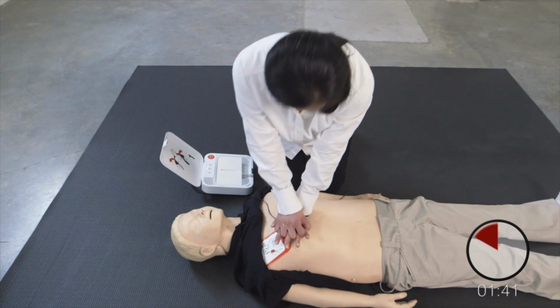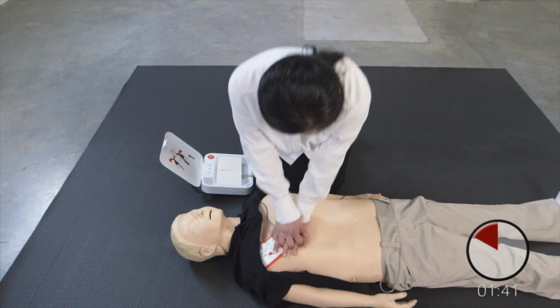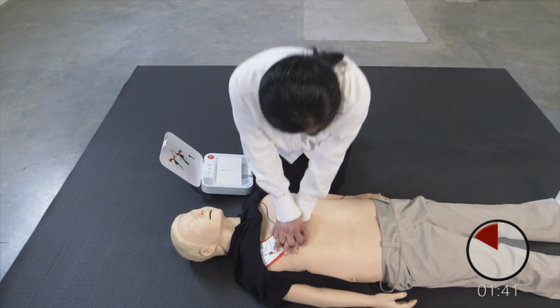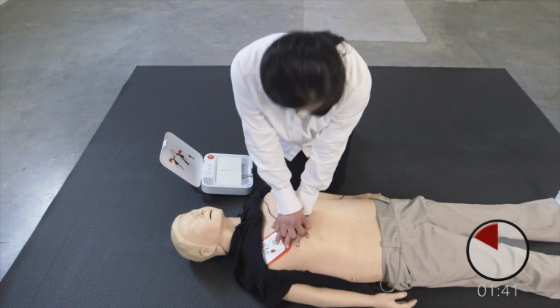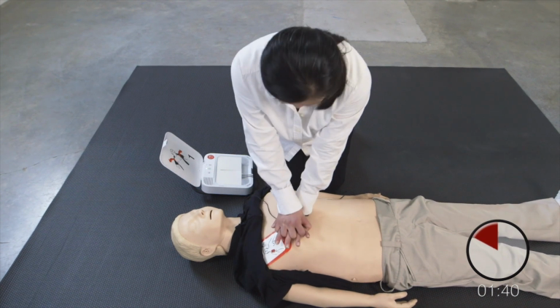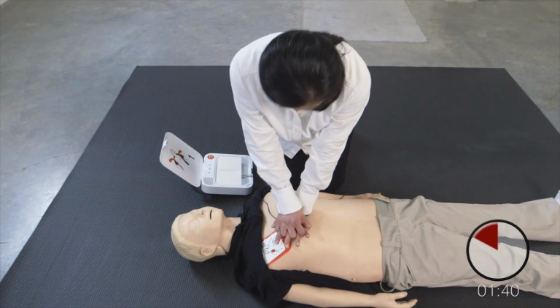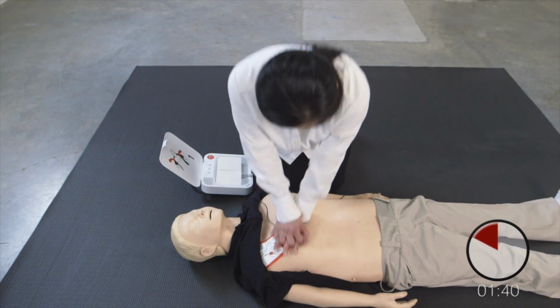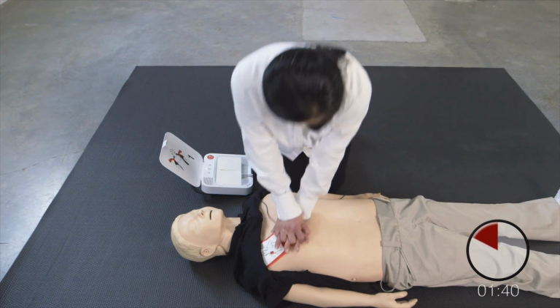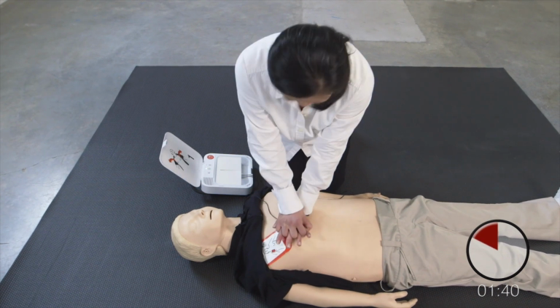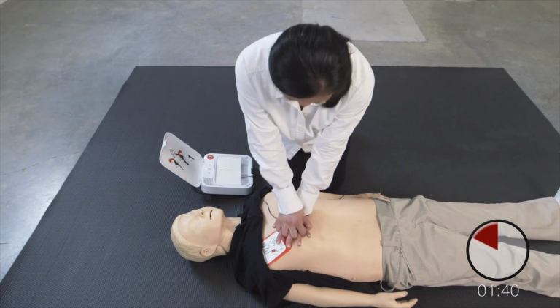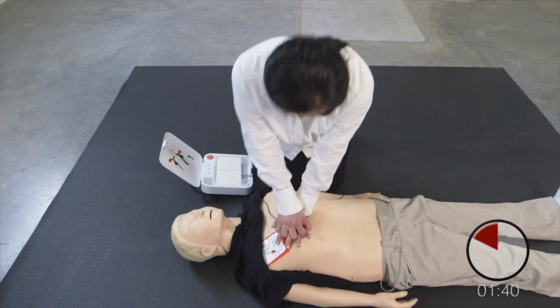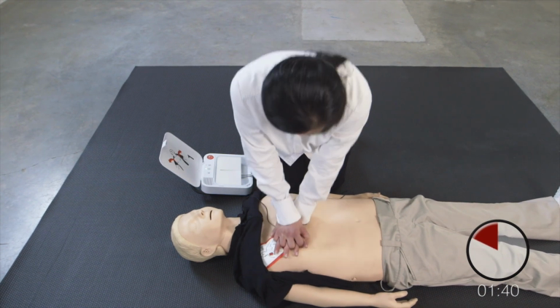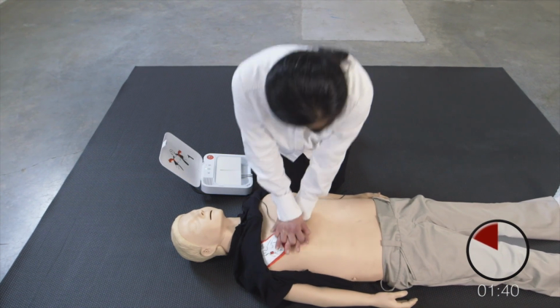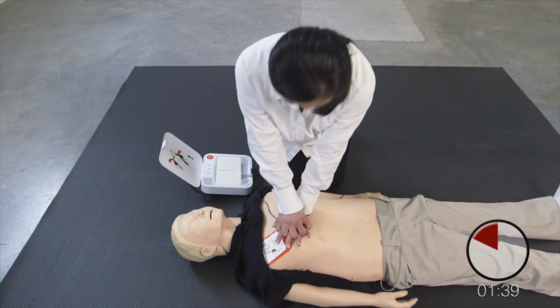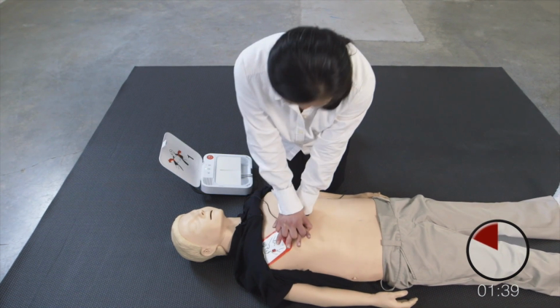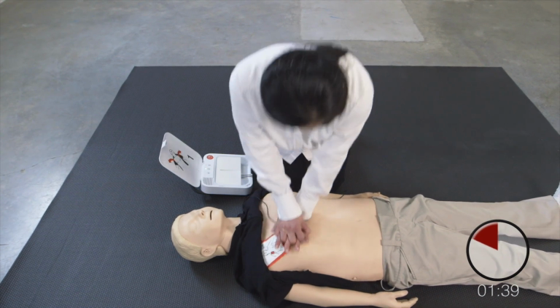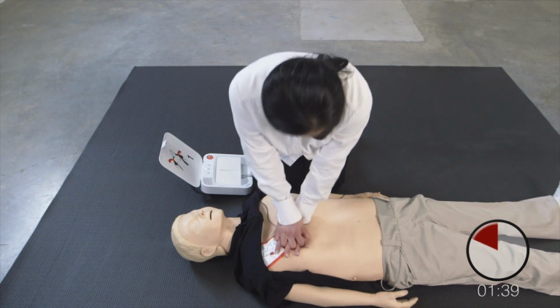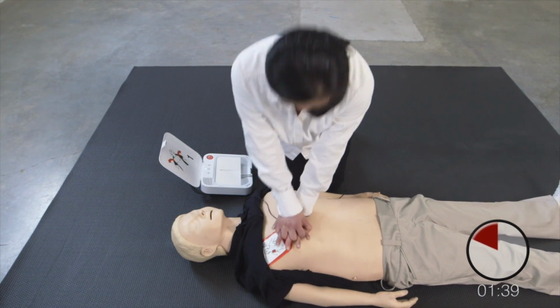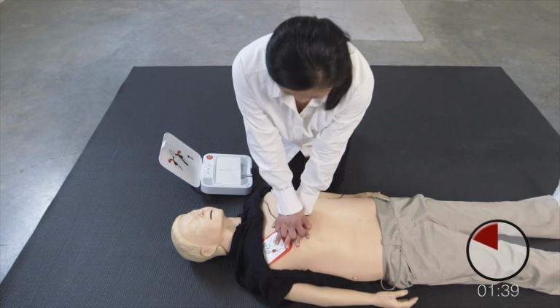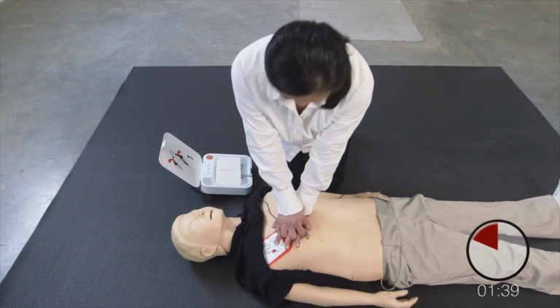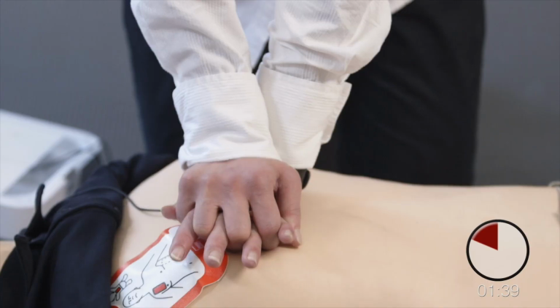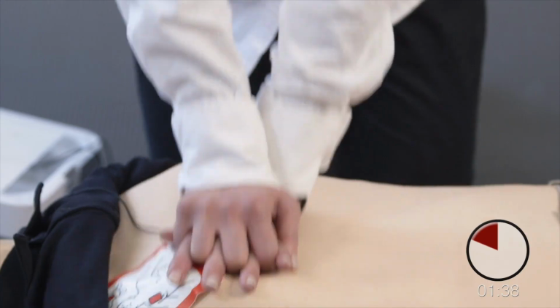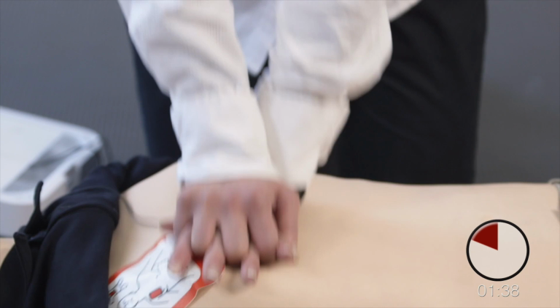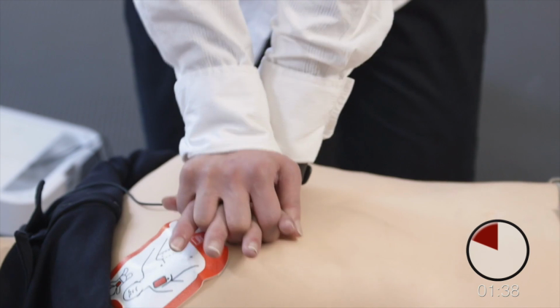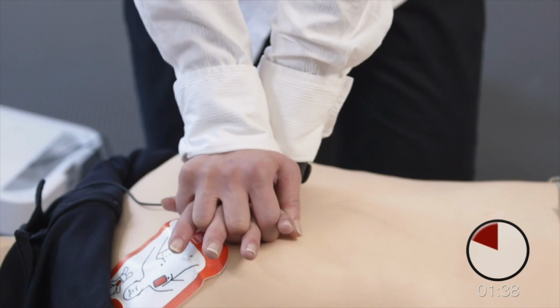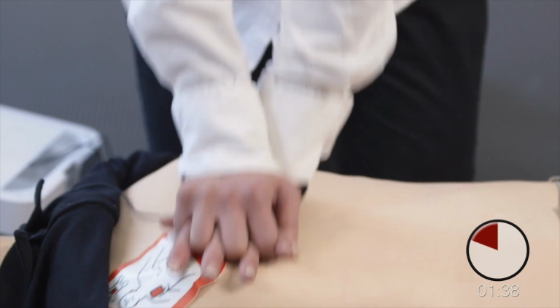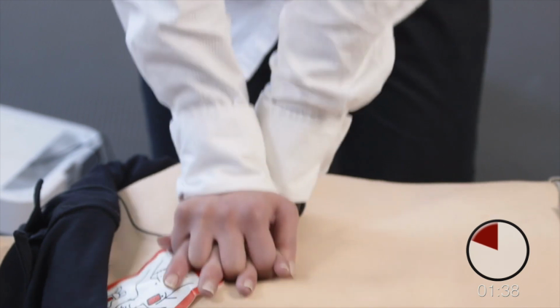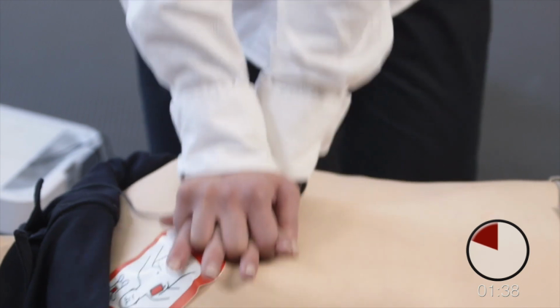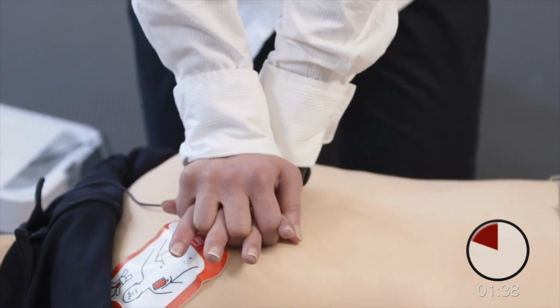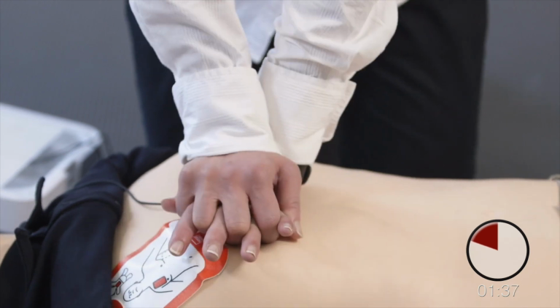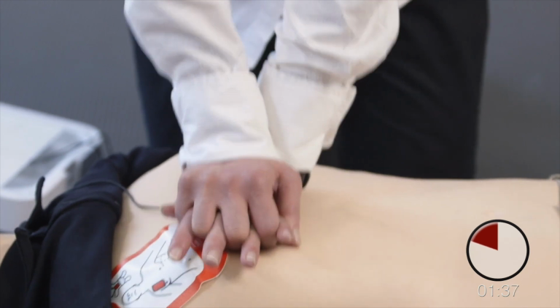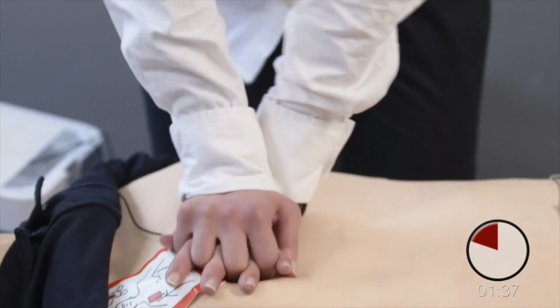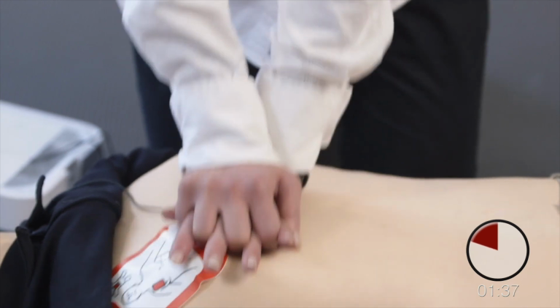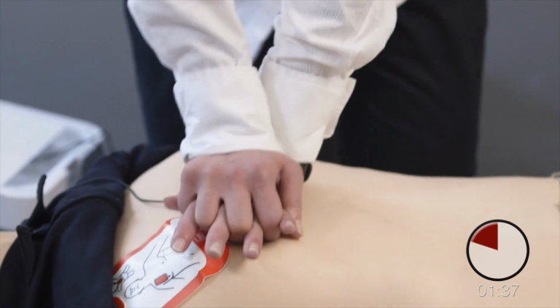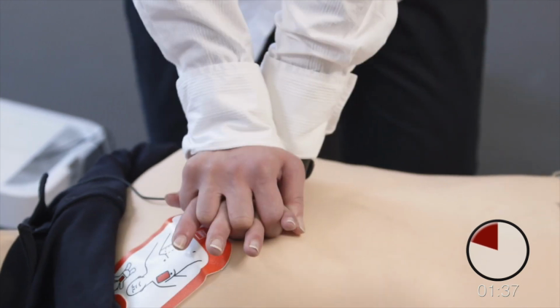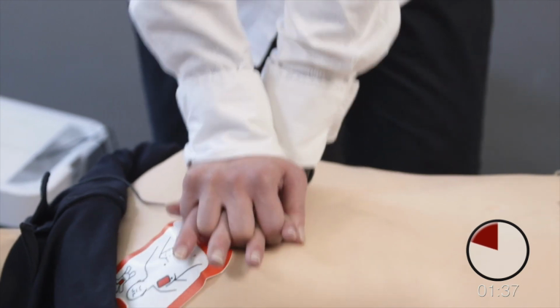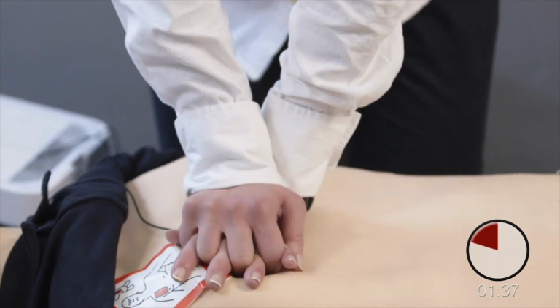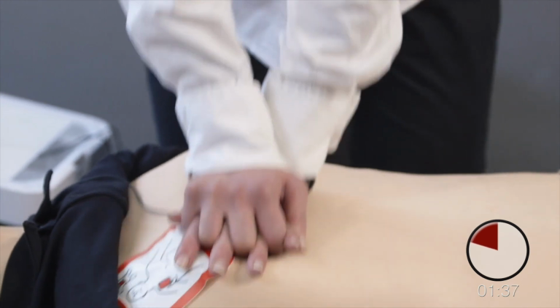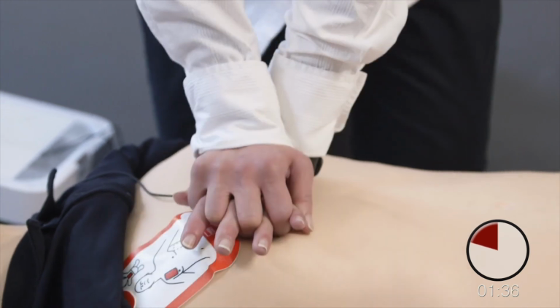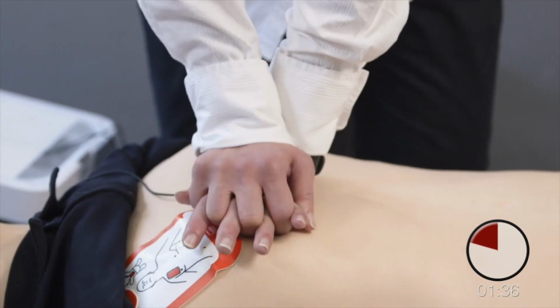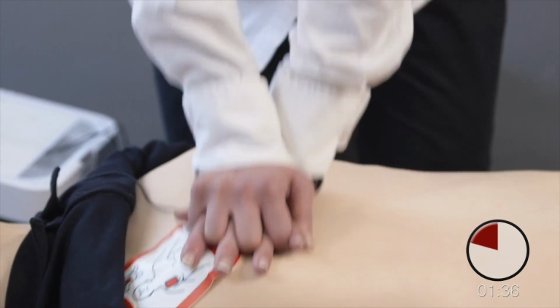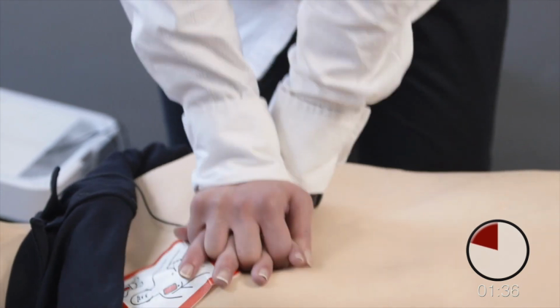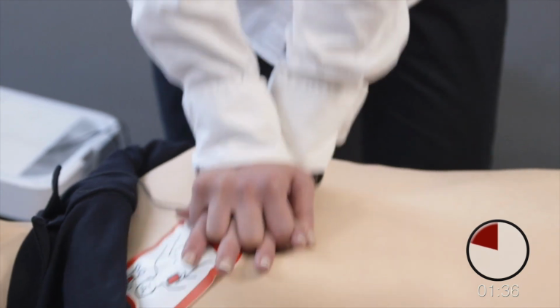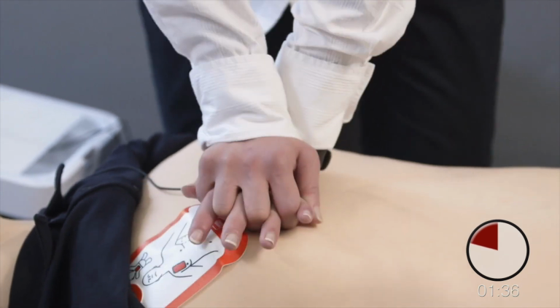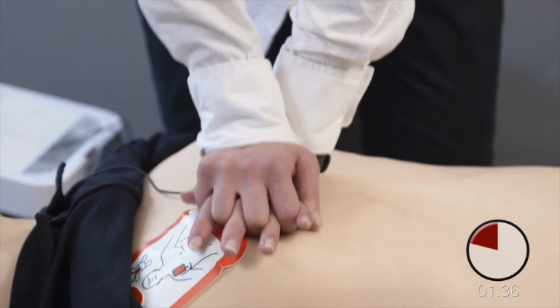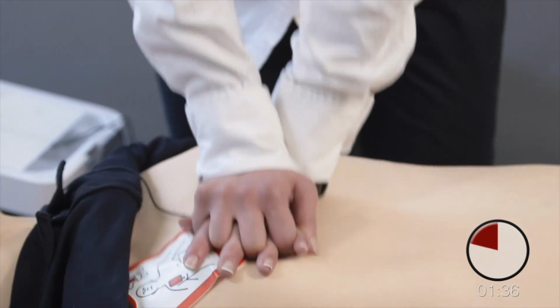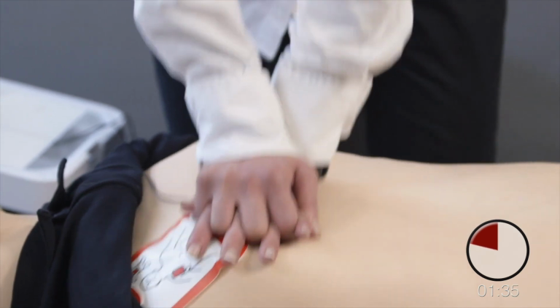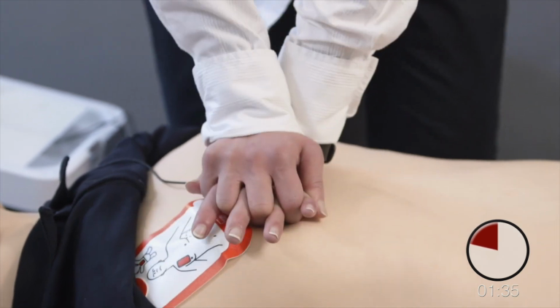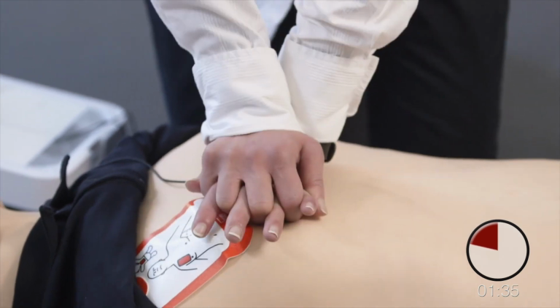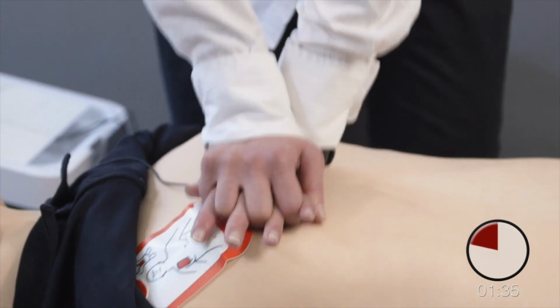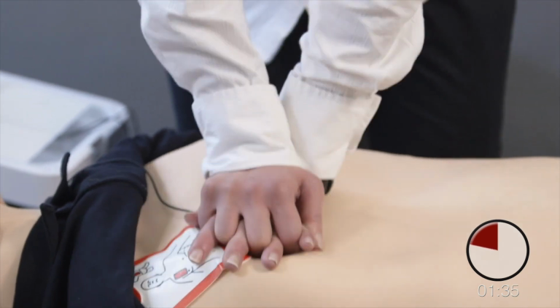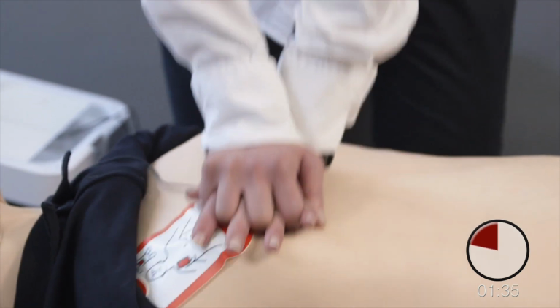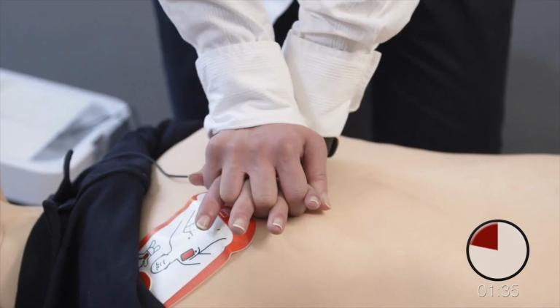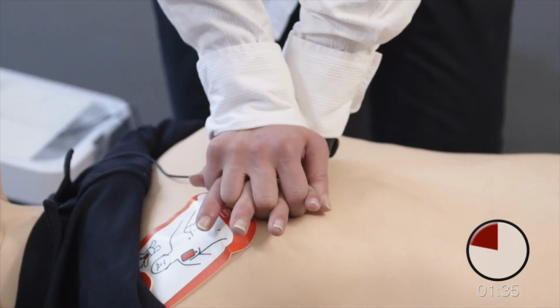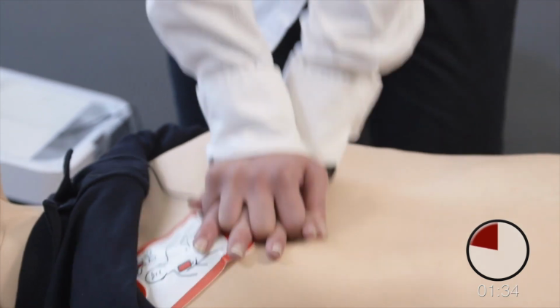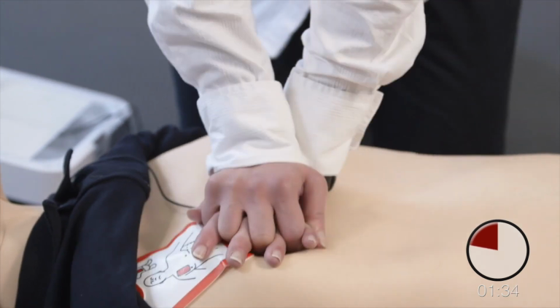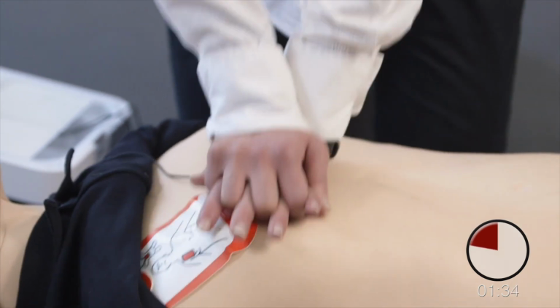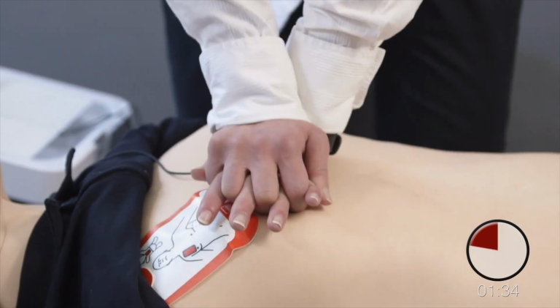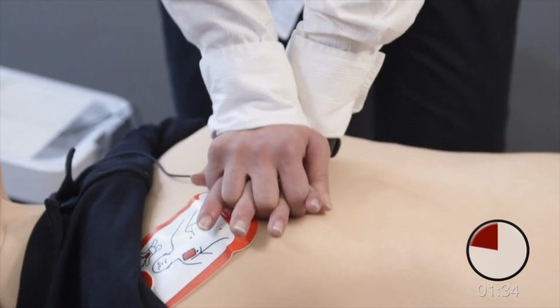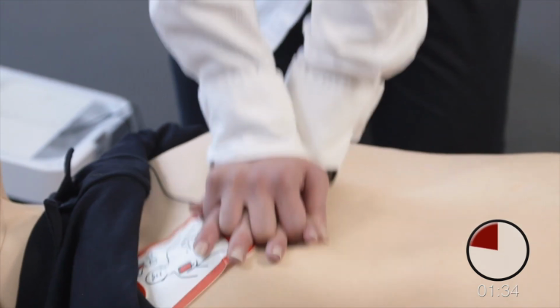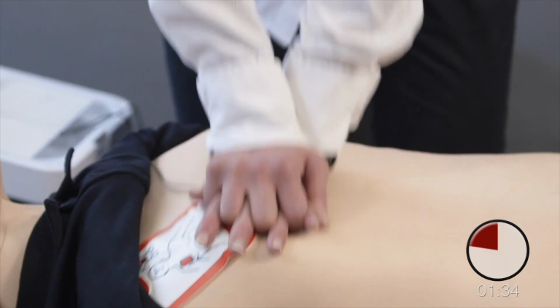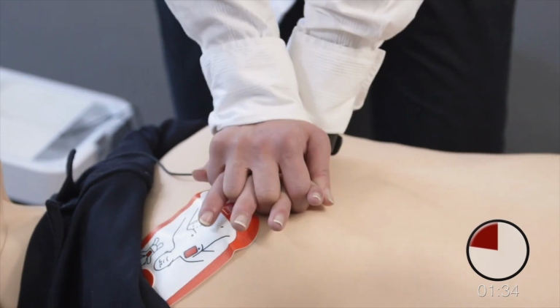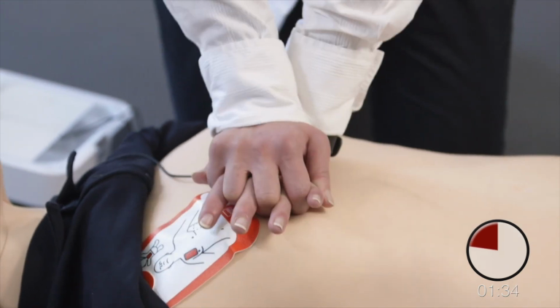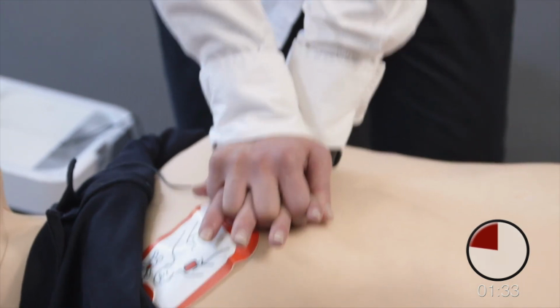Lean over the patient. Keep elbows straight. Use body weight to push.